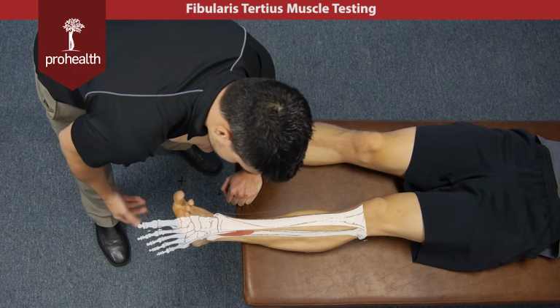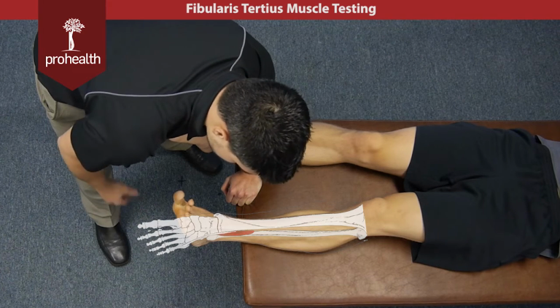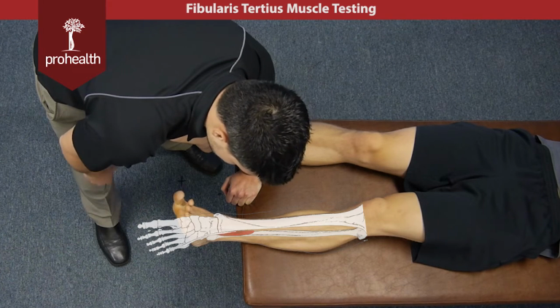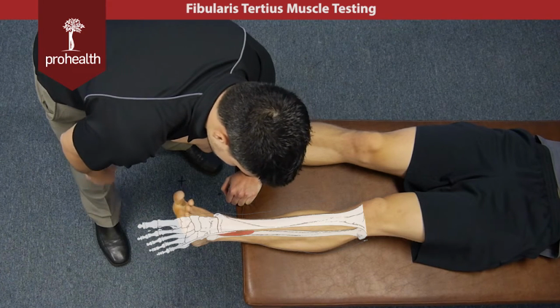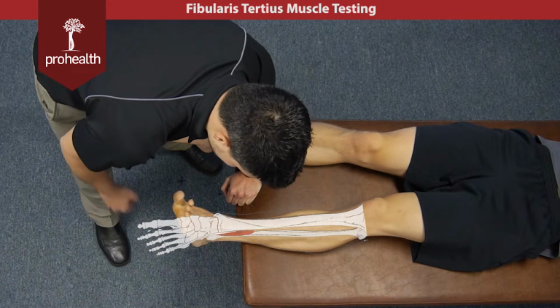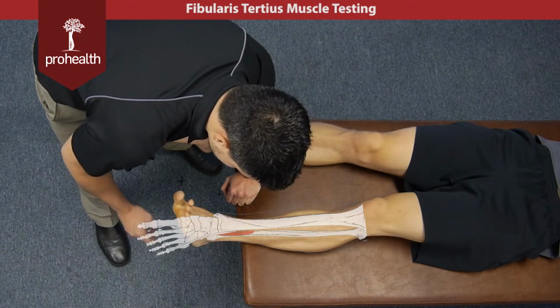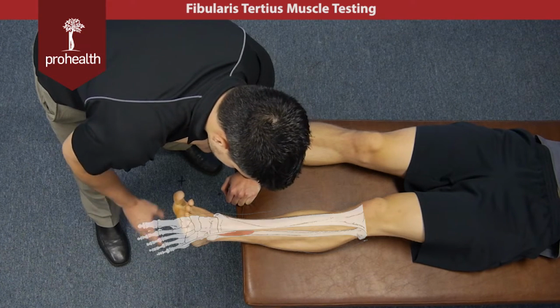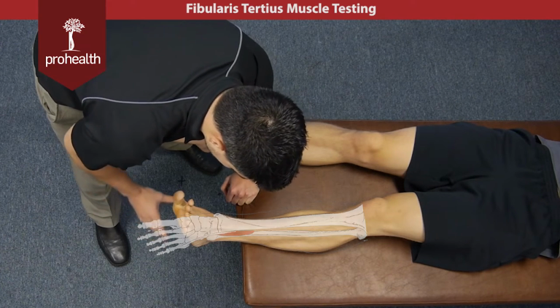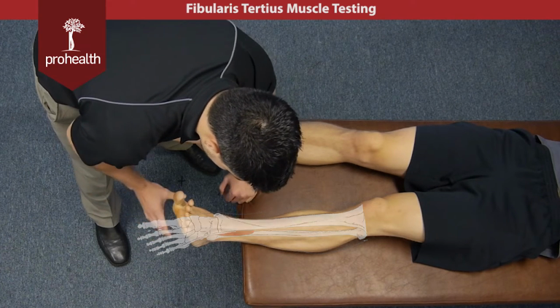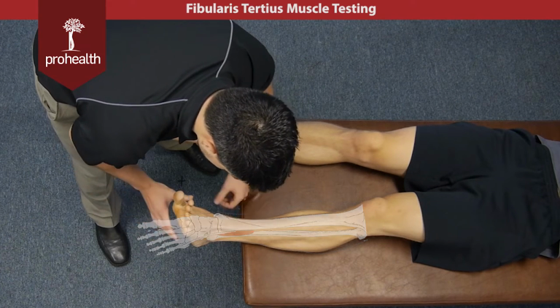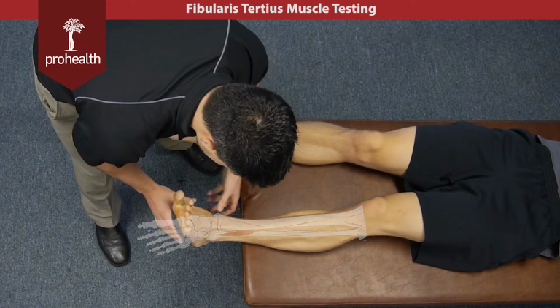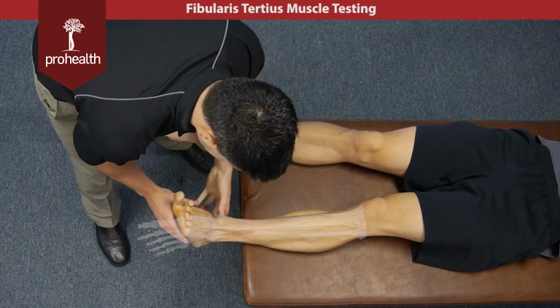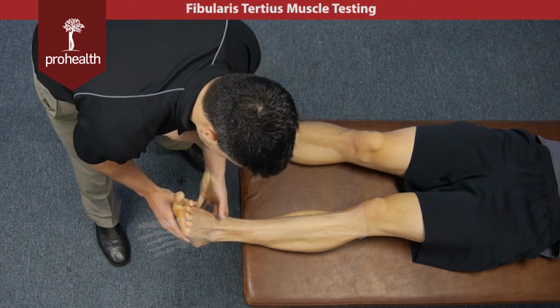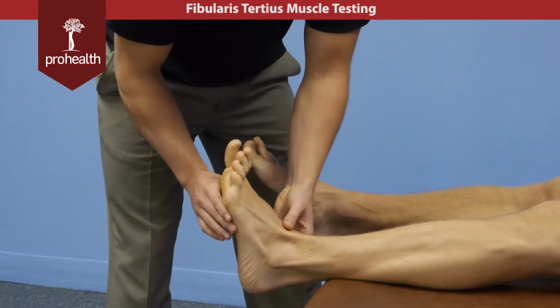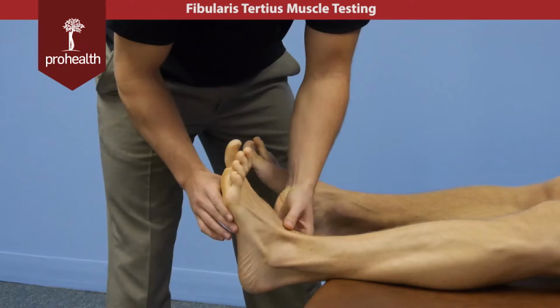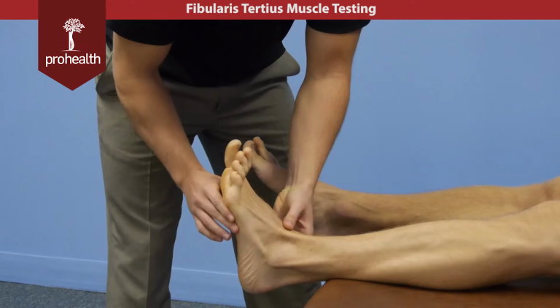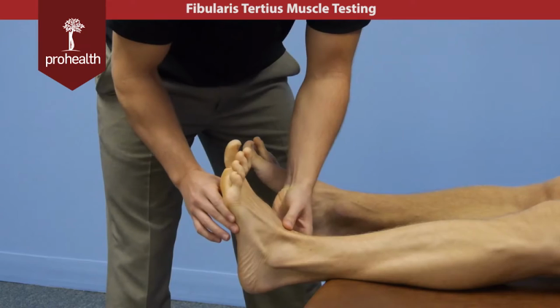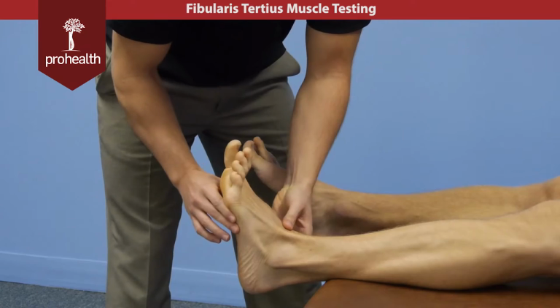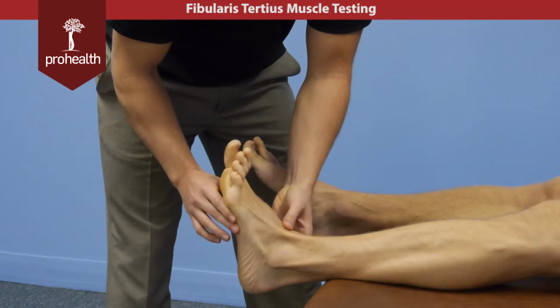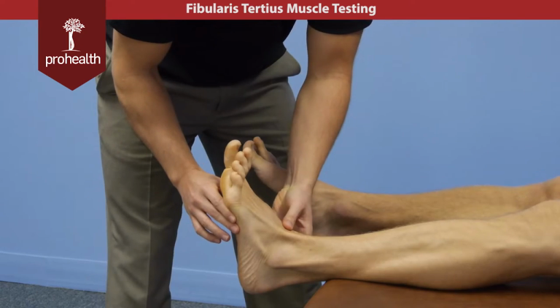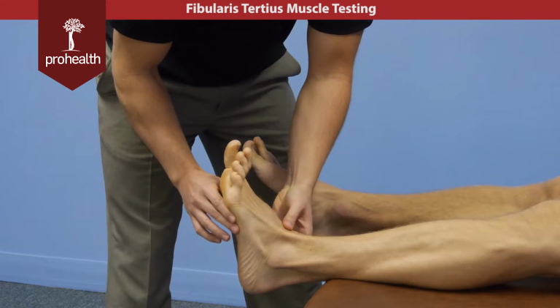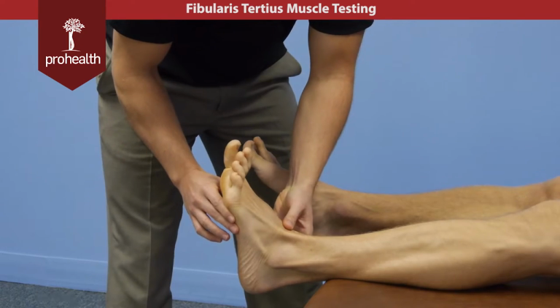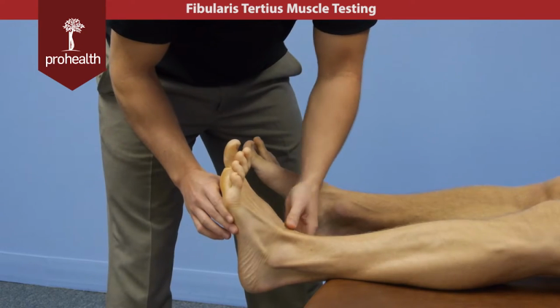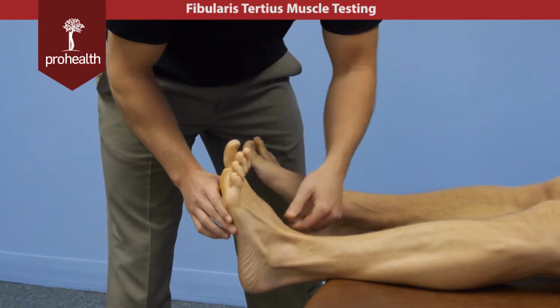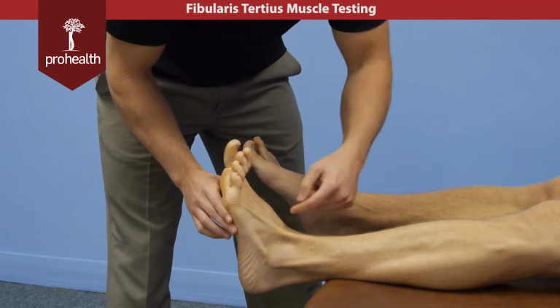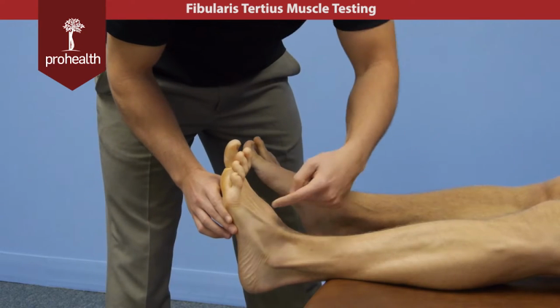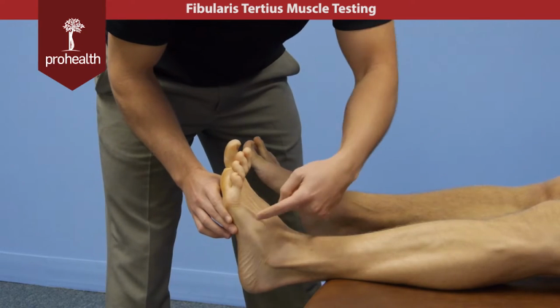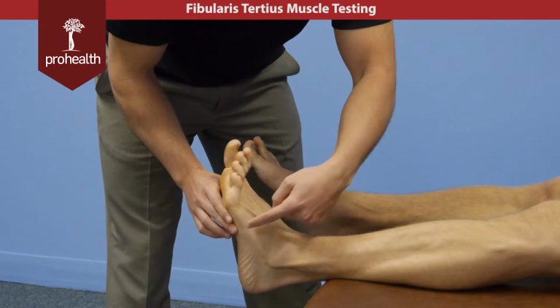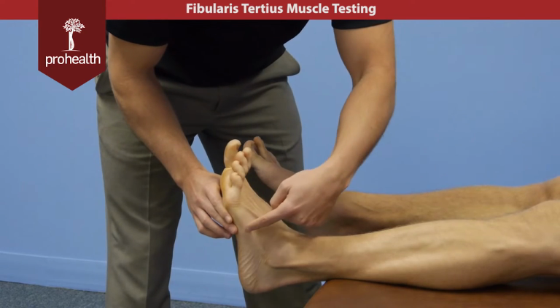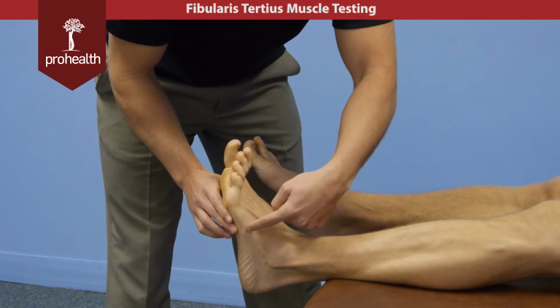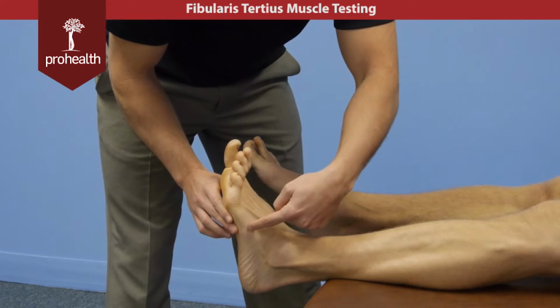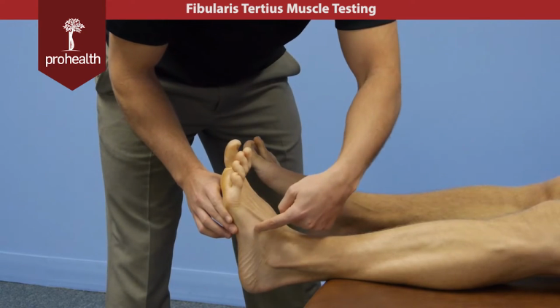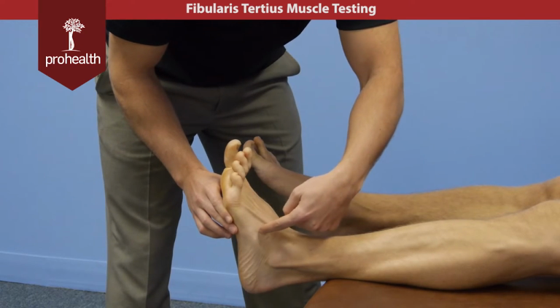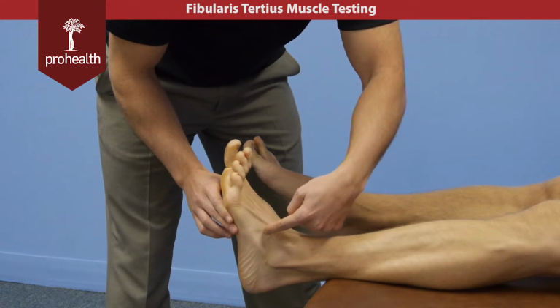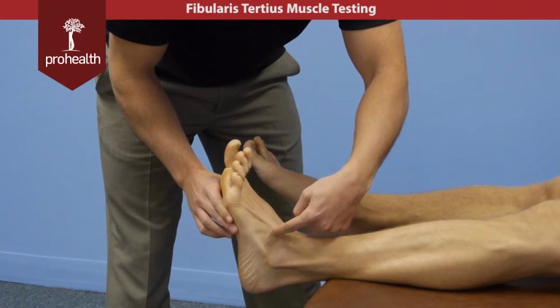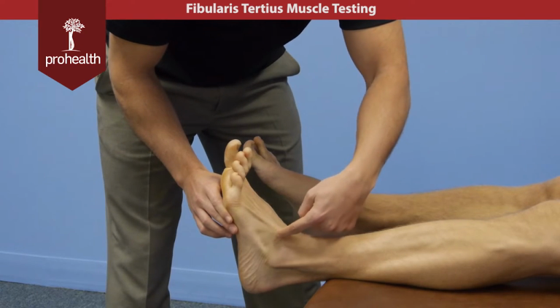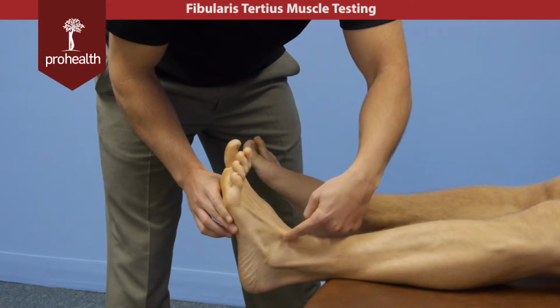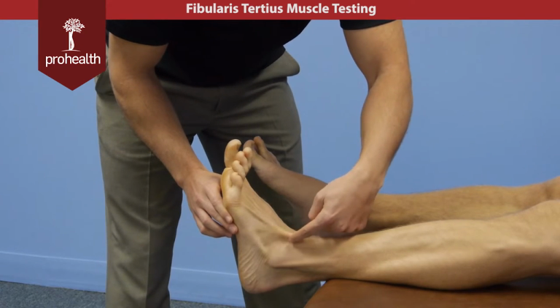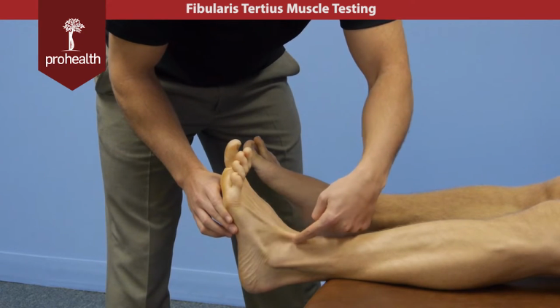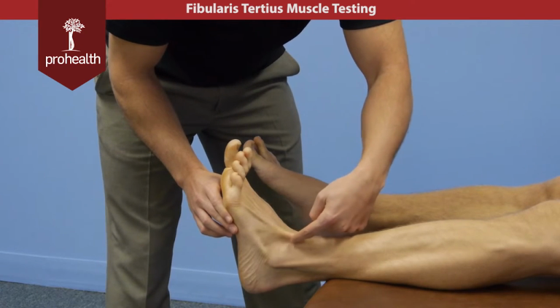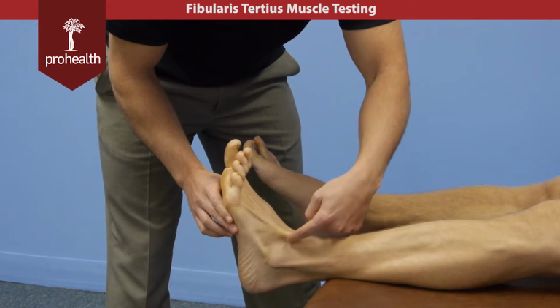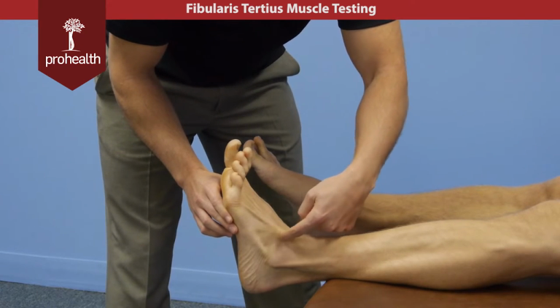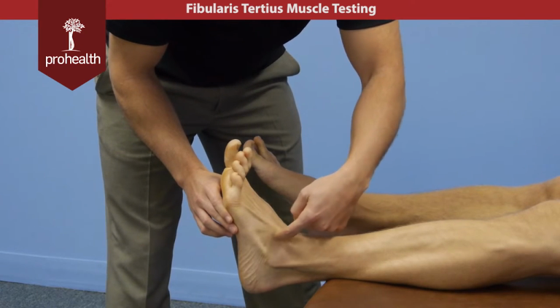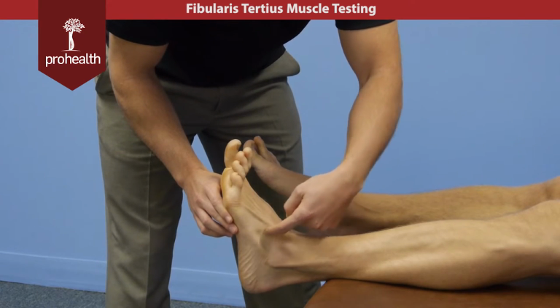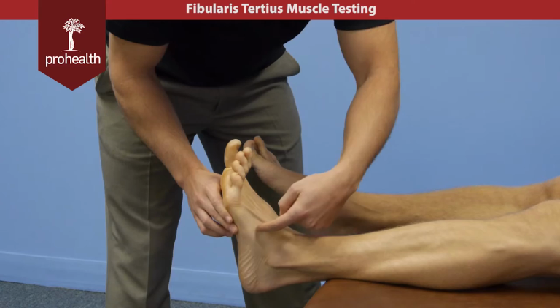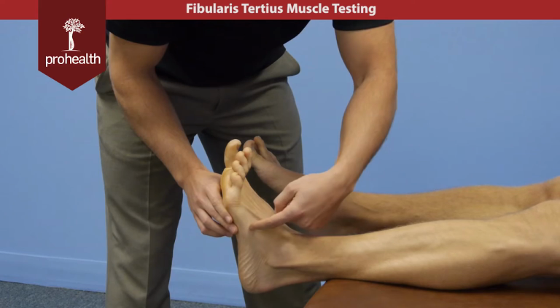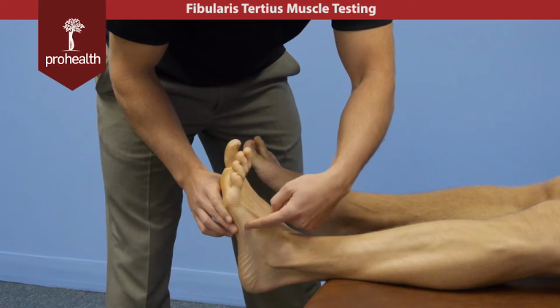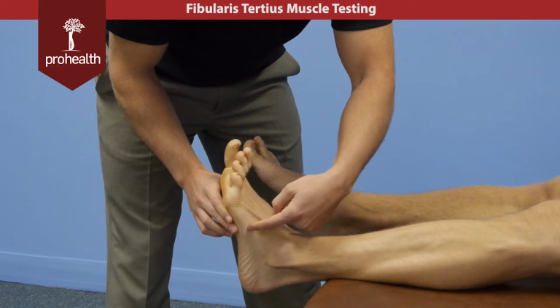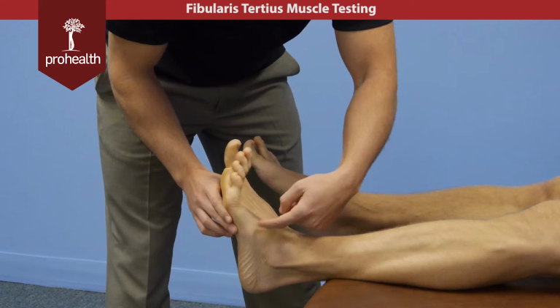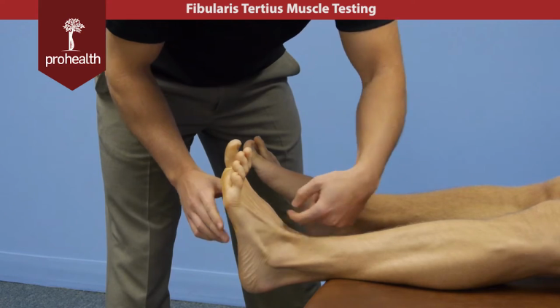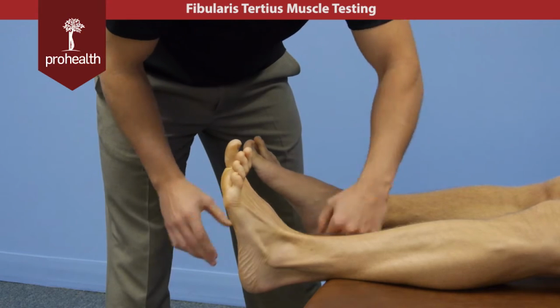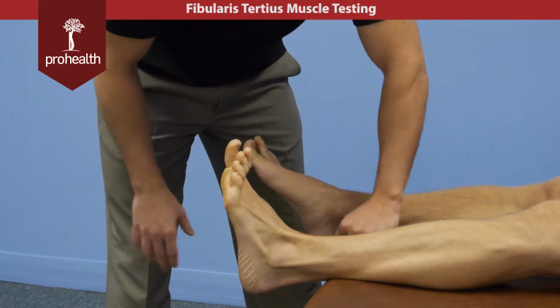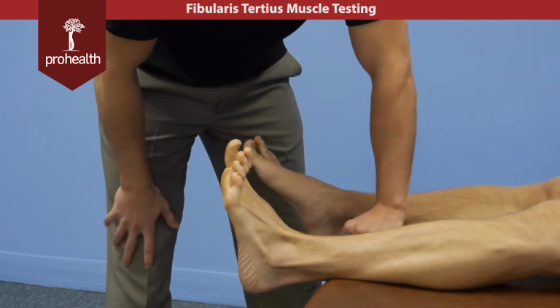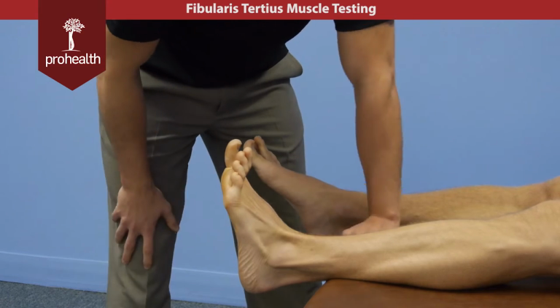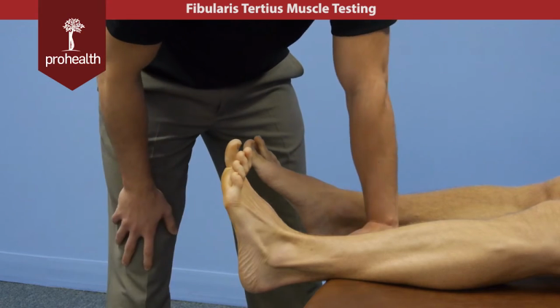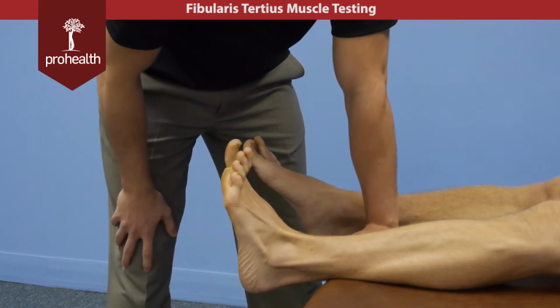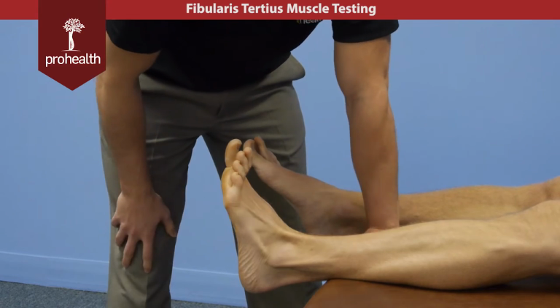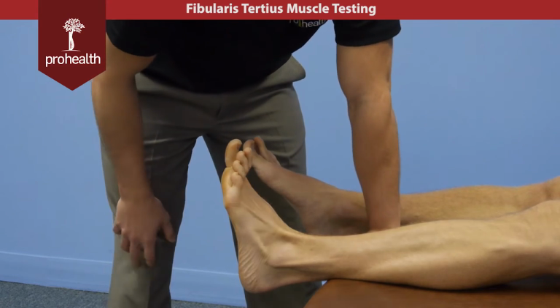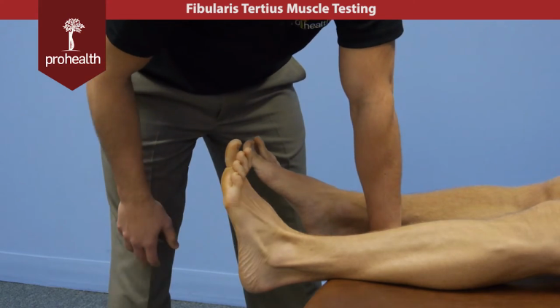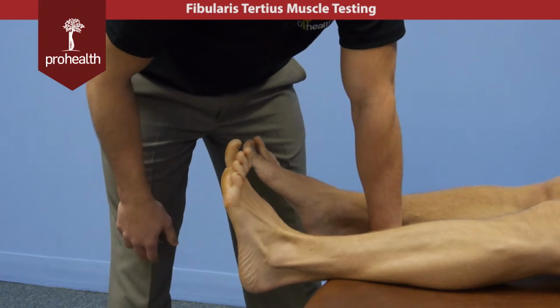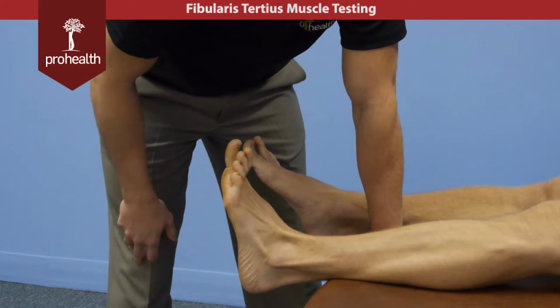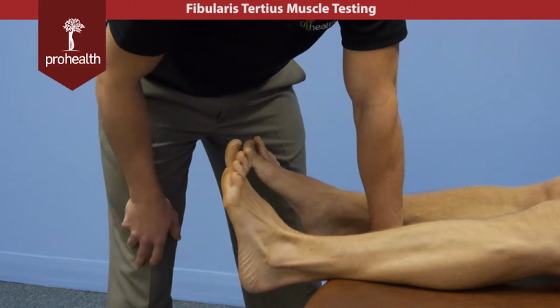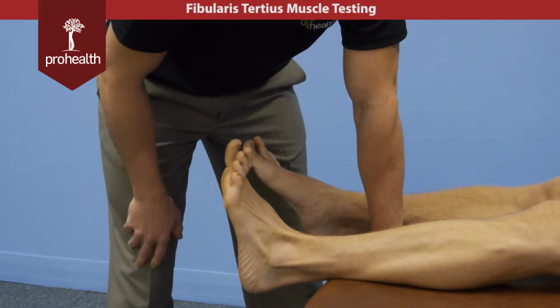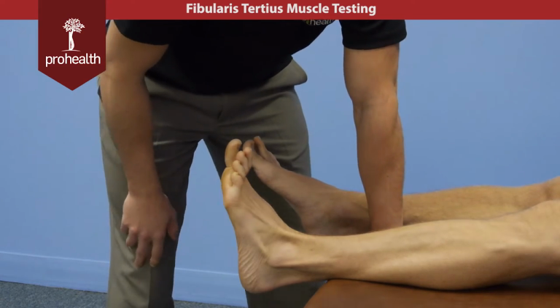Its main action is eversion. As you can see in an everted state, that muscle and tendon is contracting right through there.